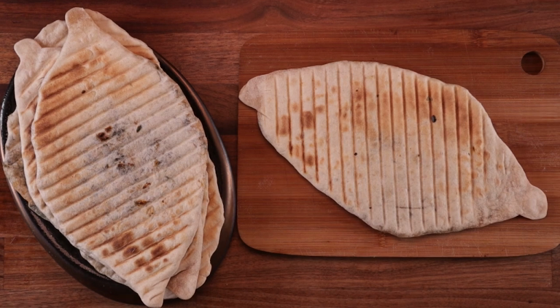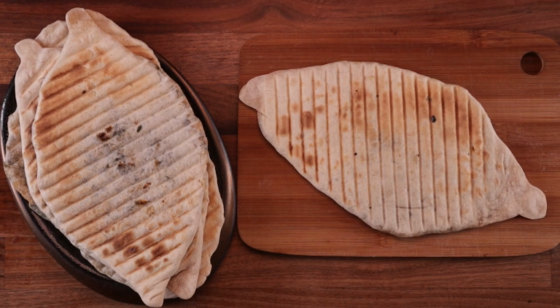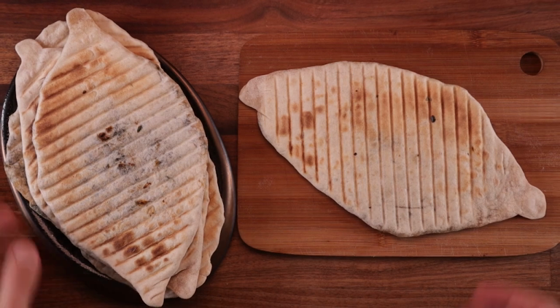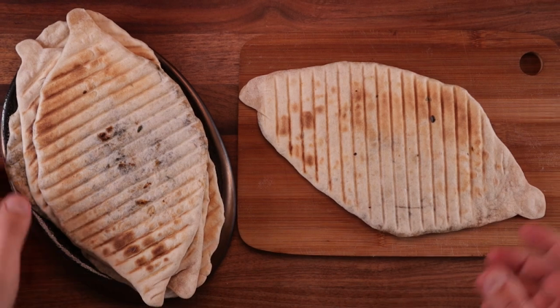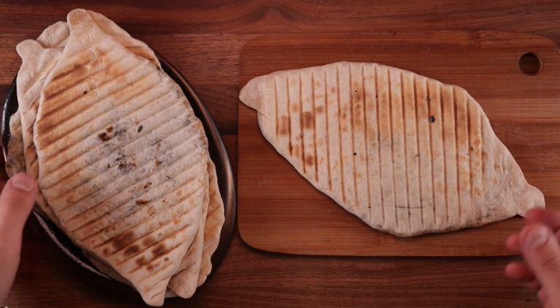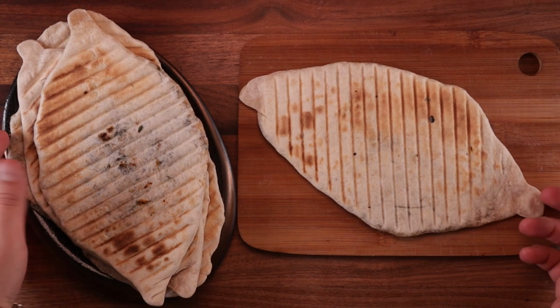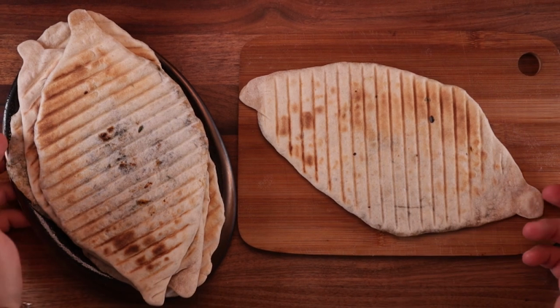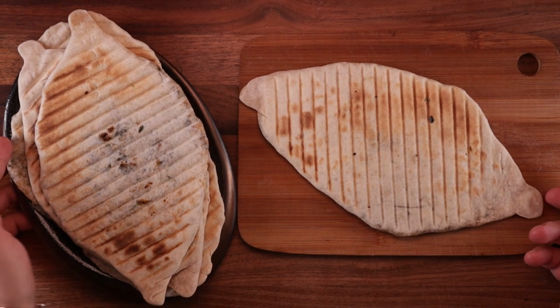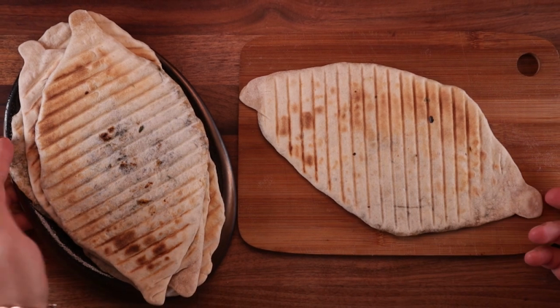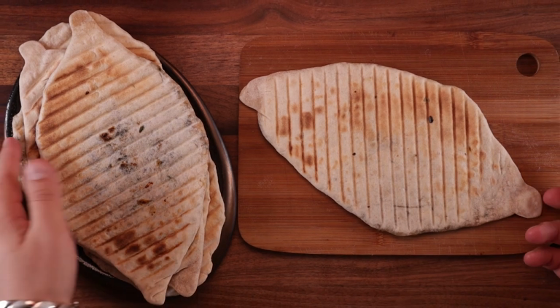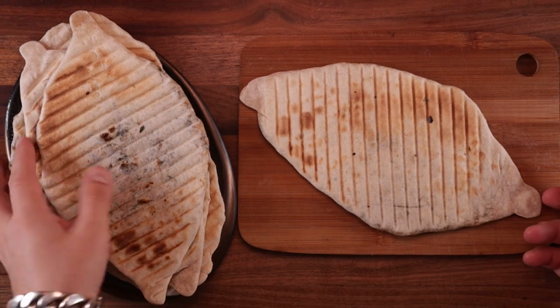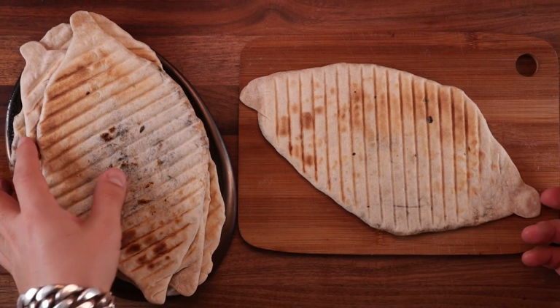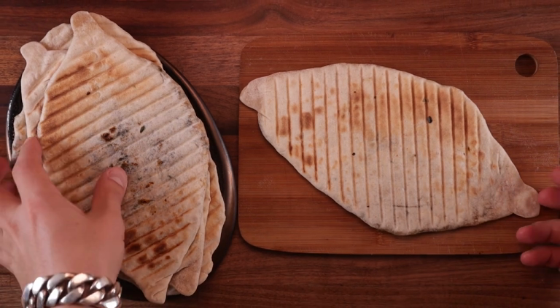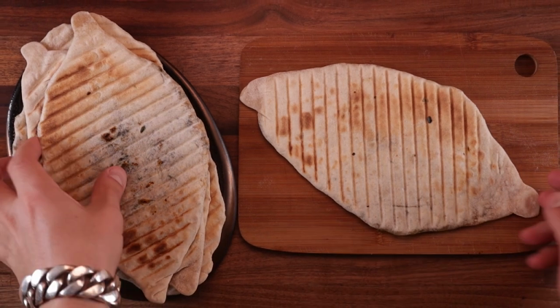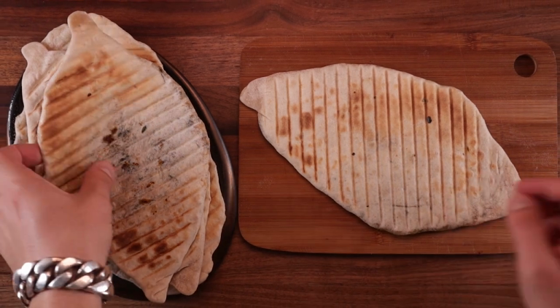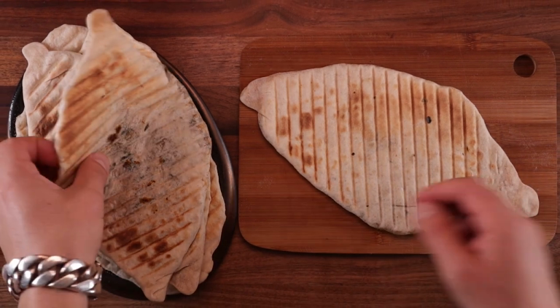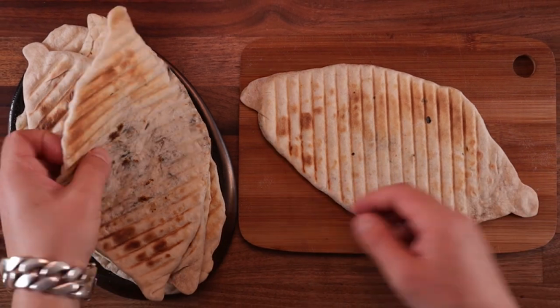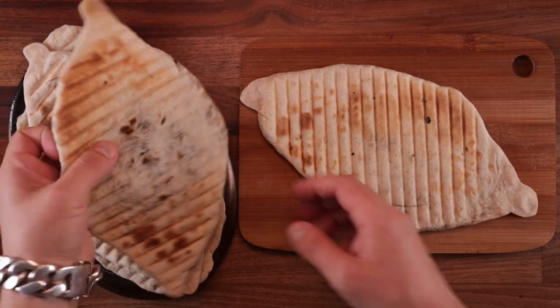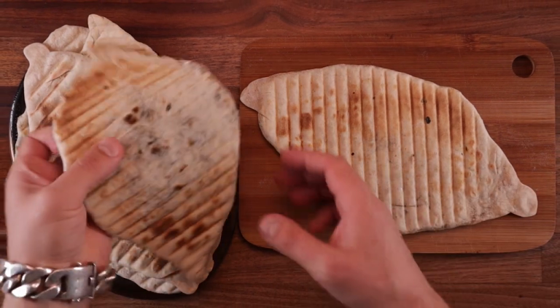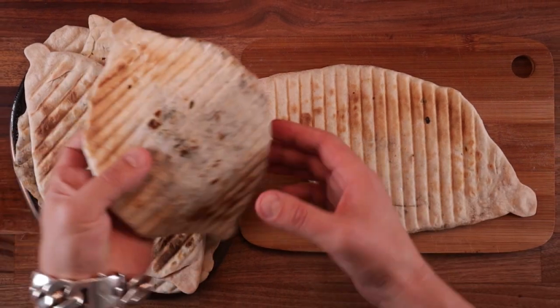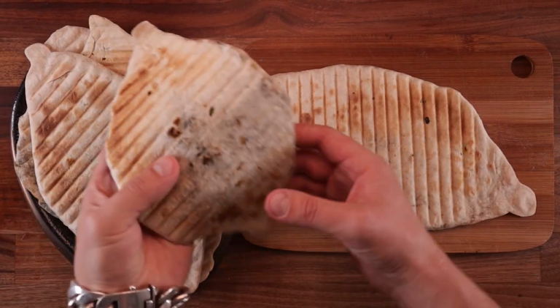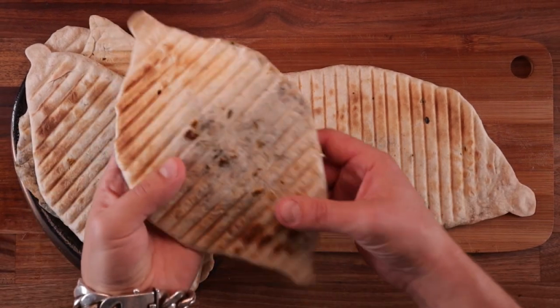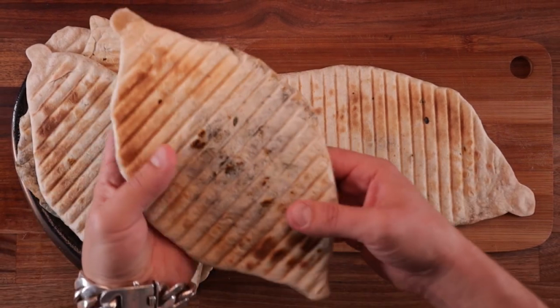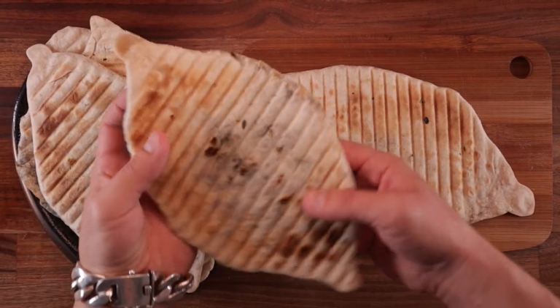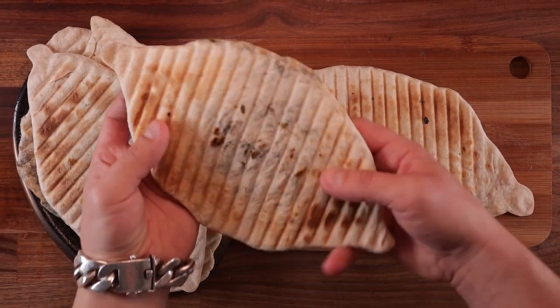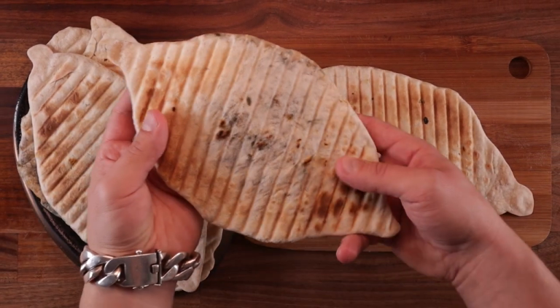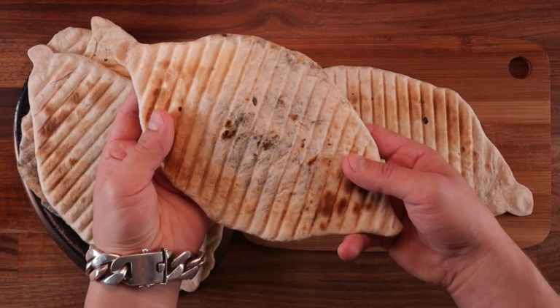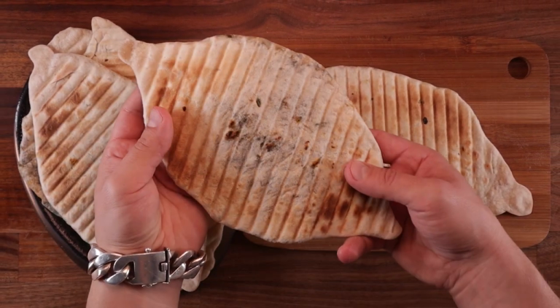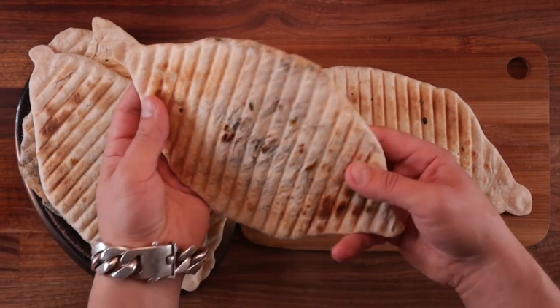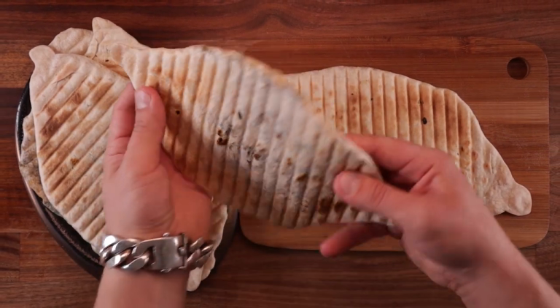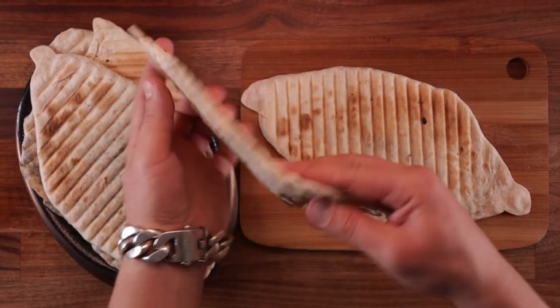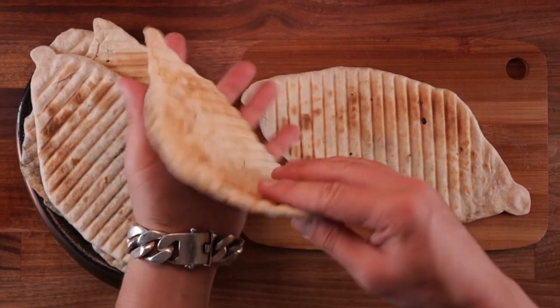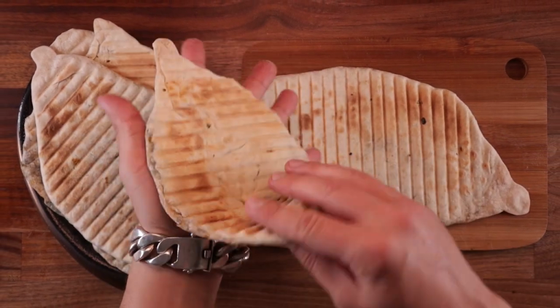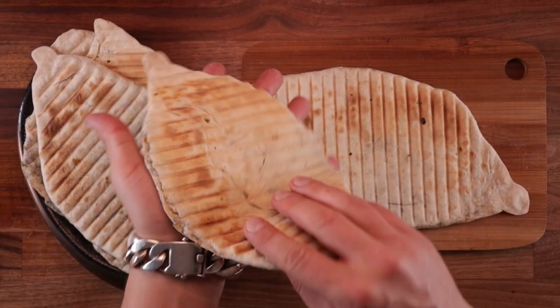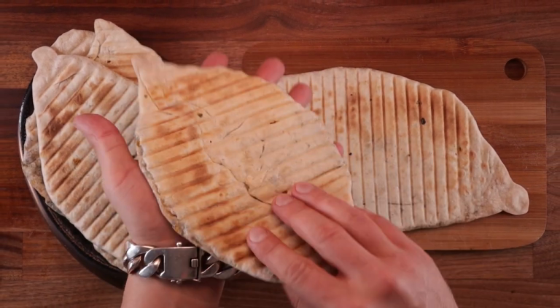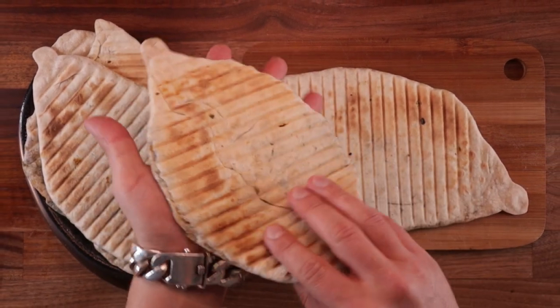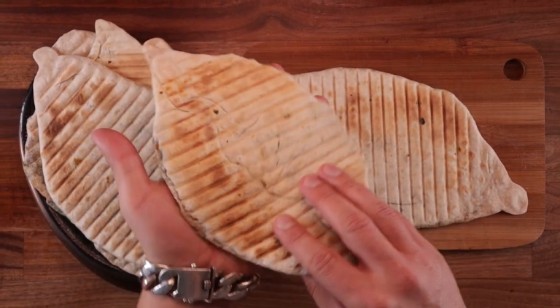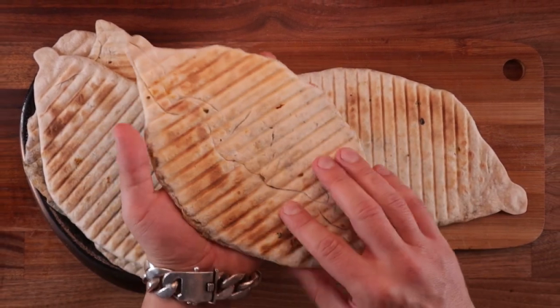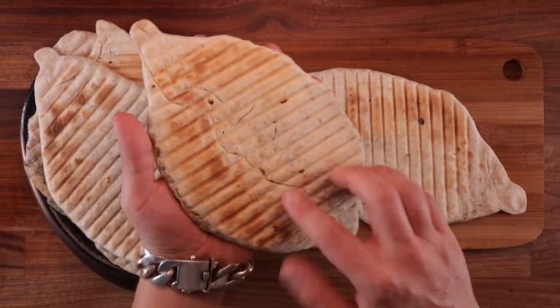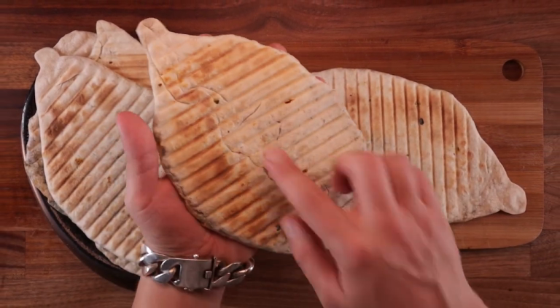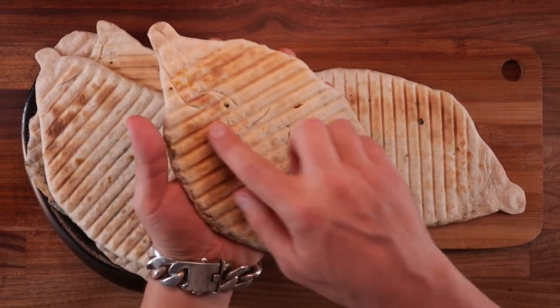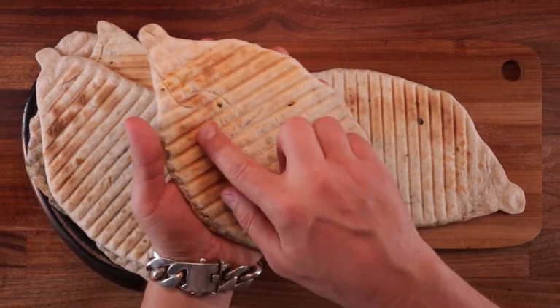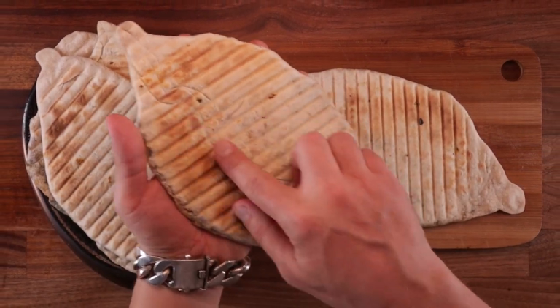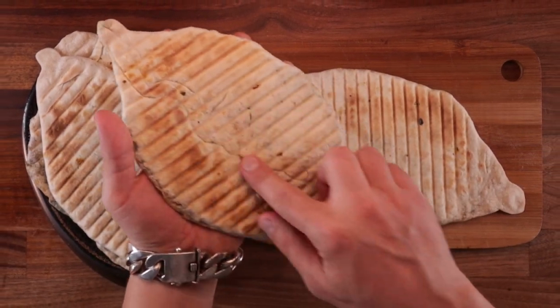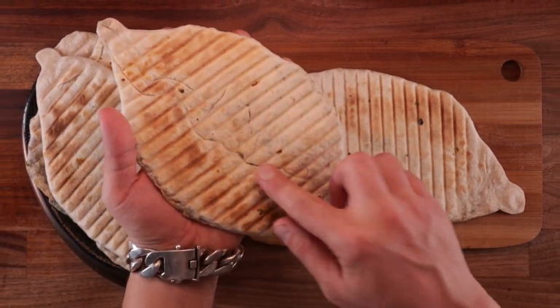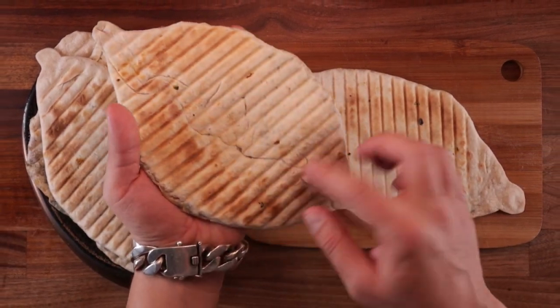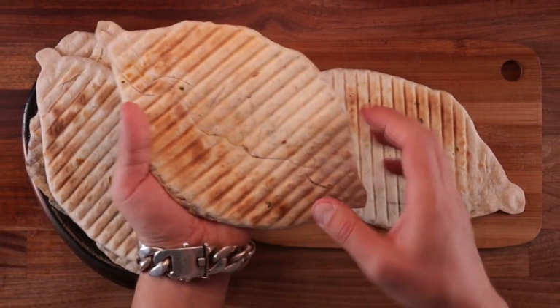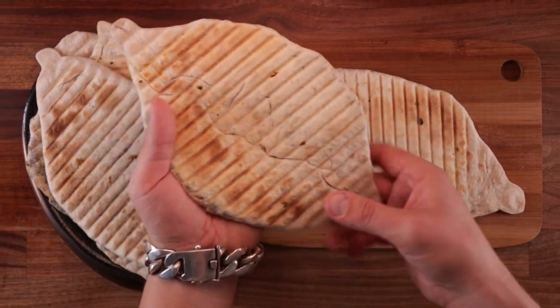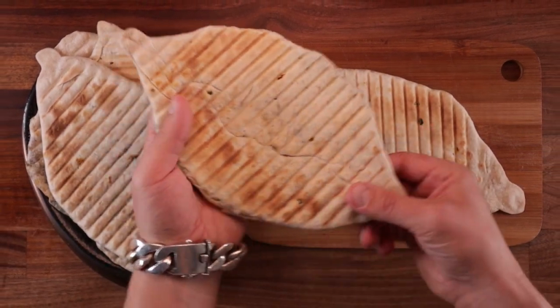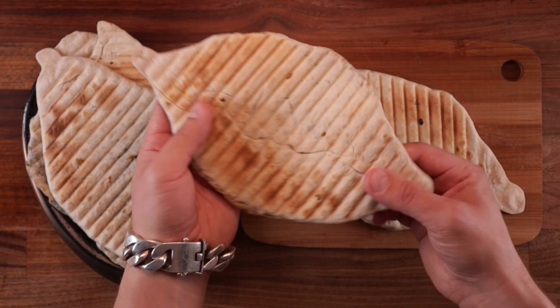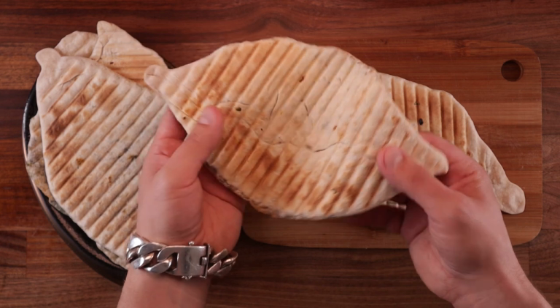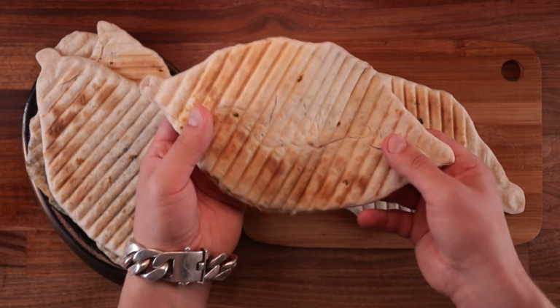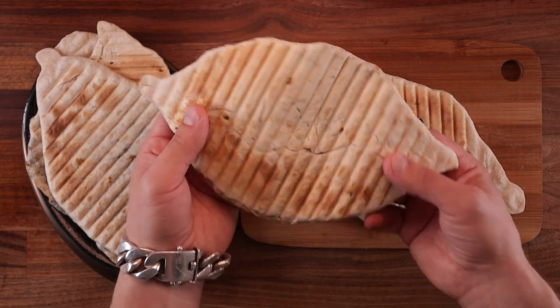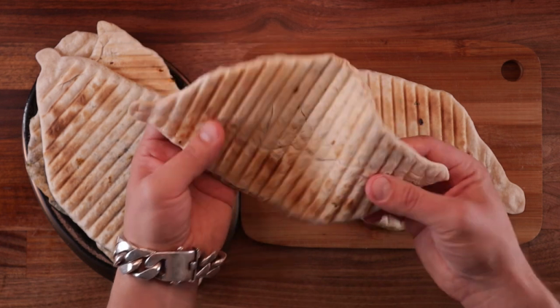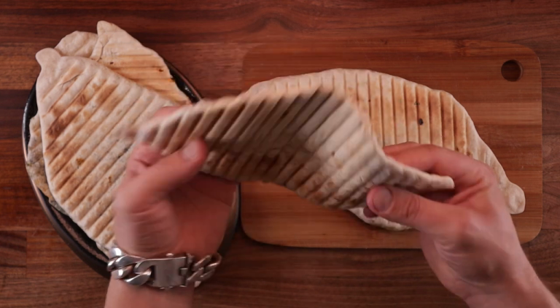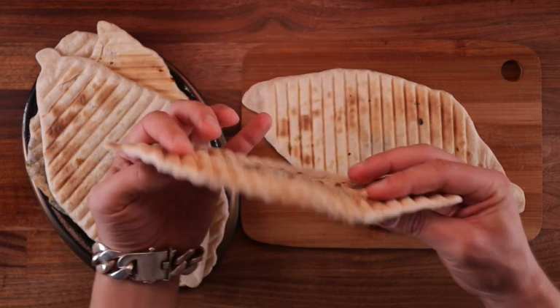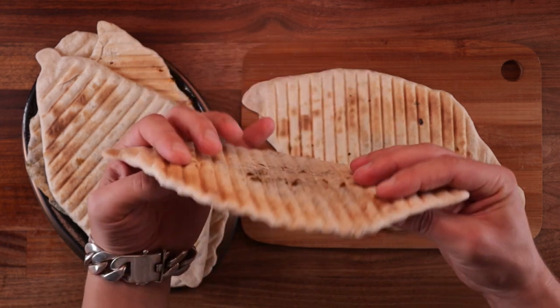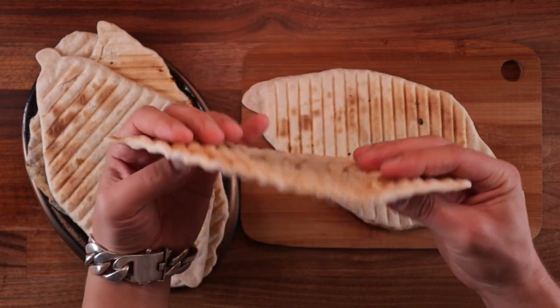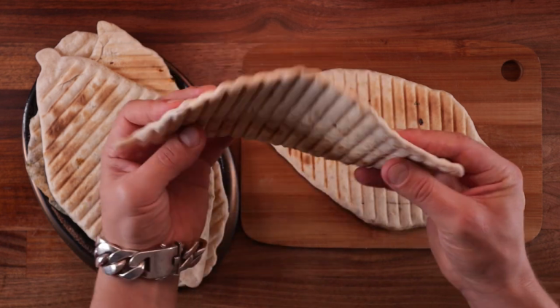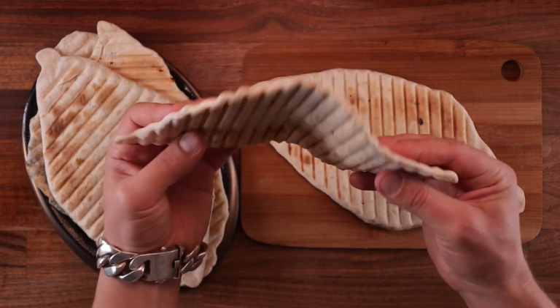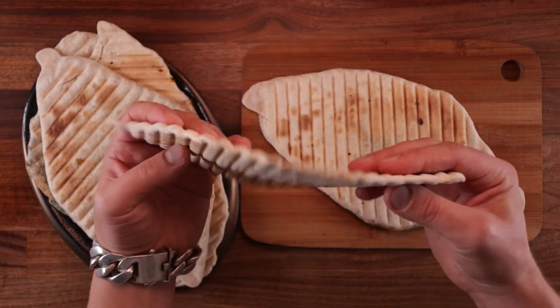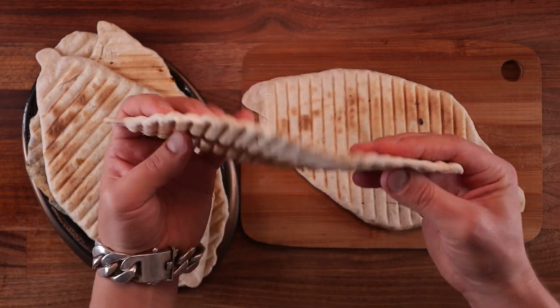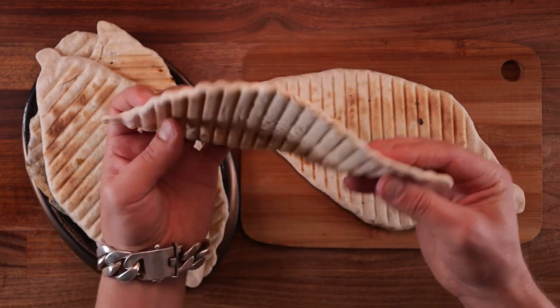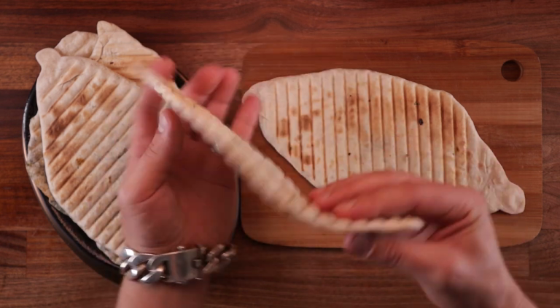How's it going everyone? Welcome to another episode of the Baking World Tour. Today we're making Armenian jingalov hats.